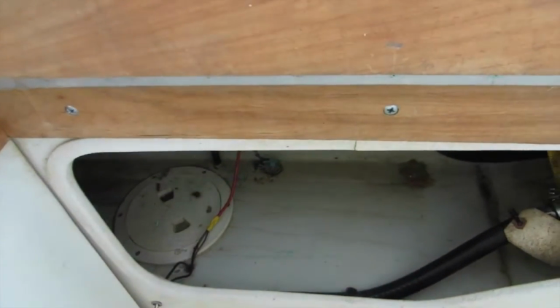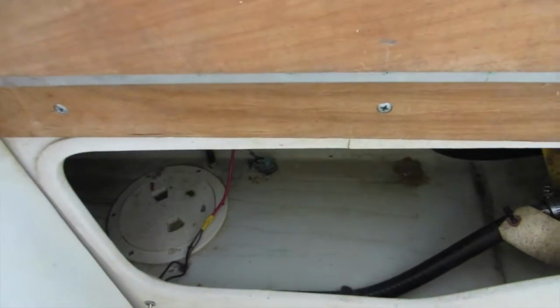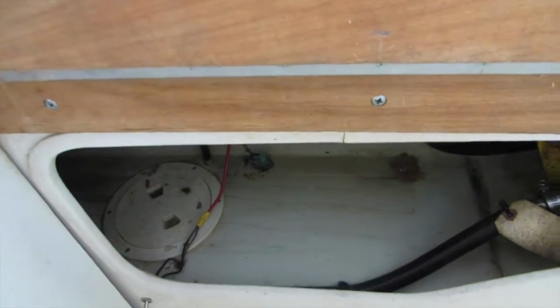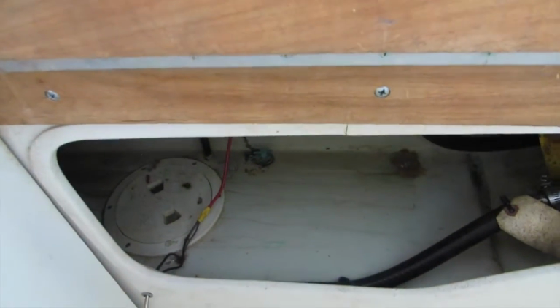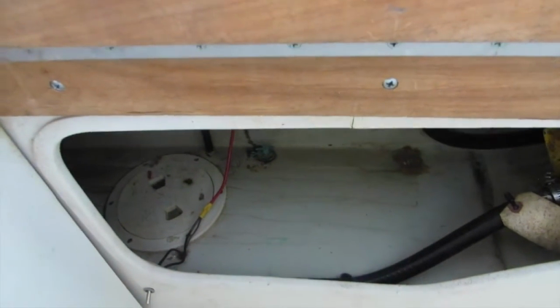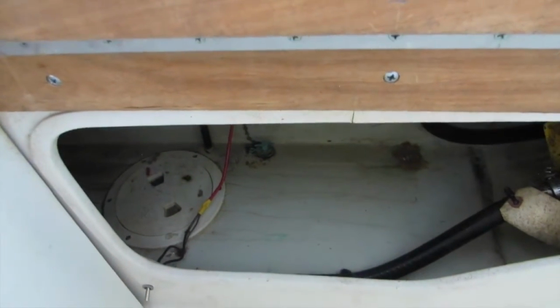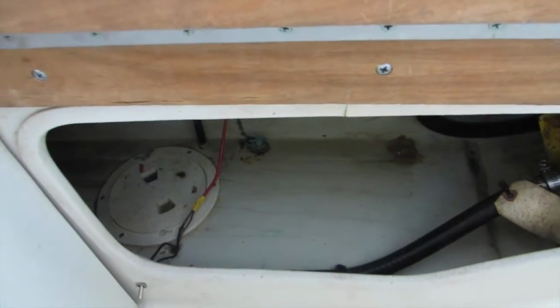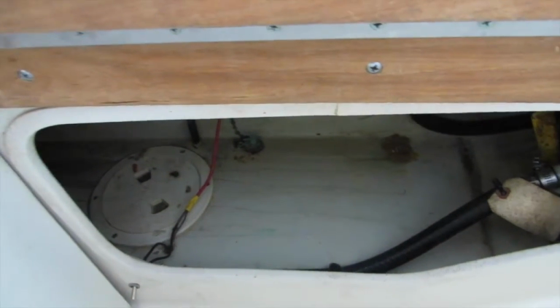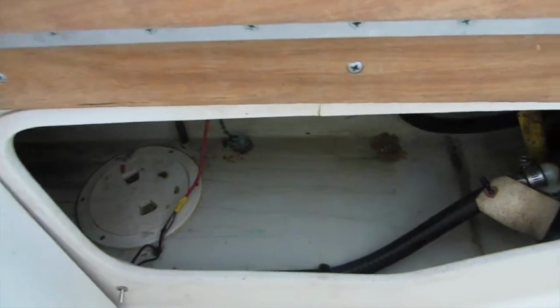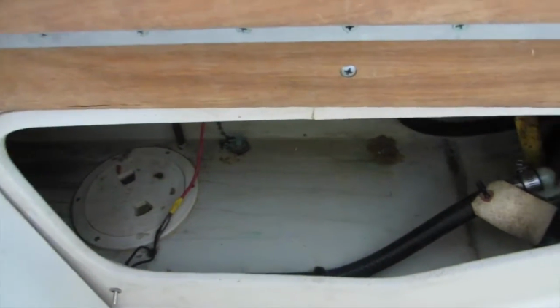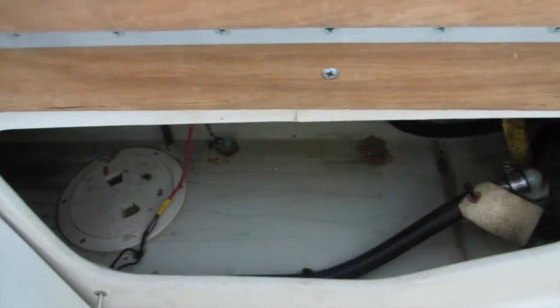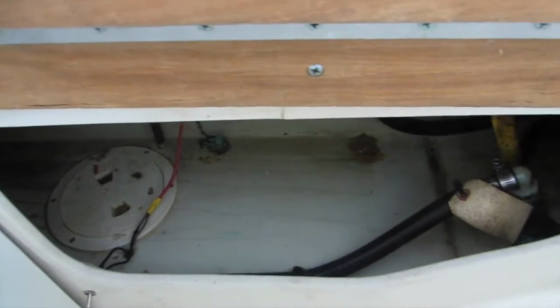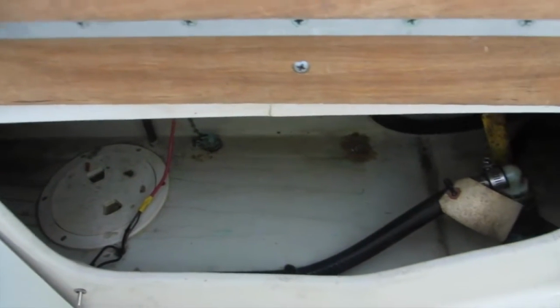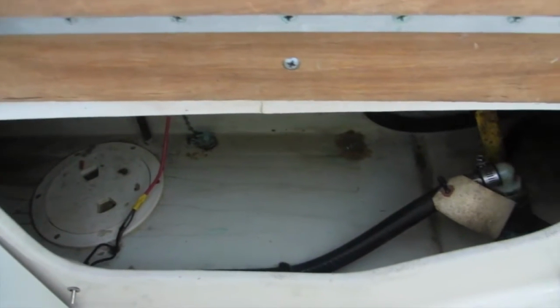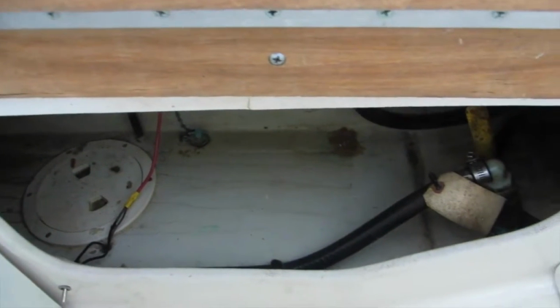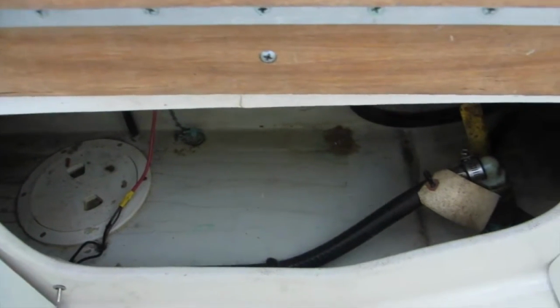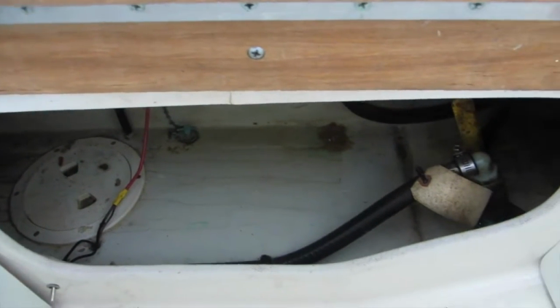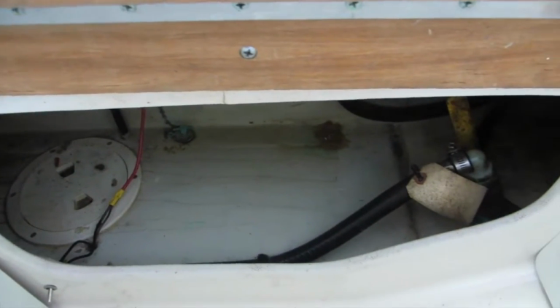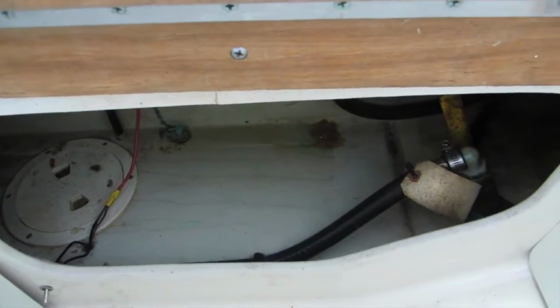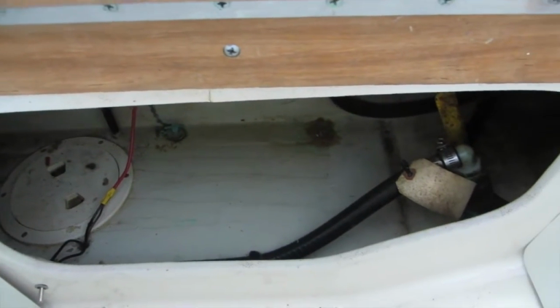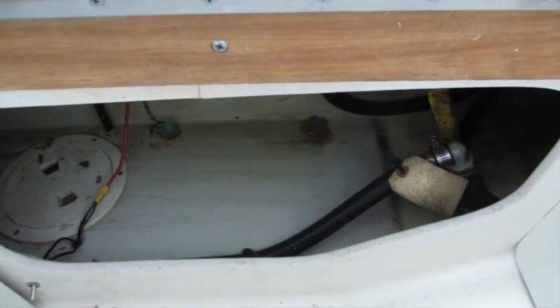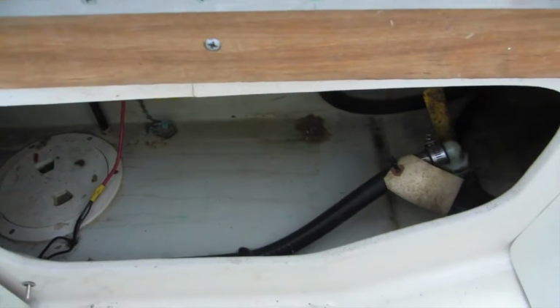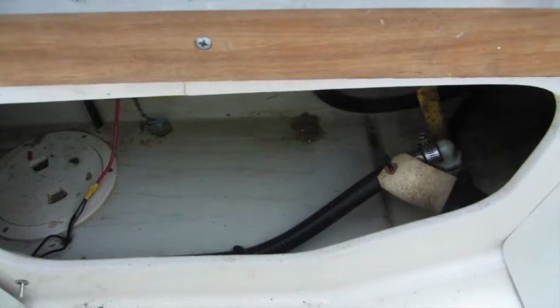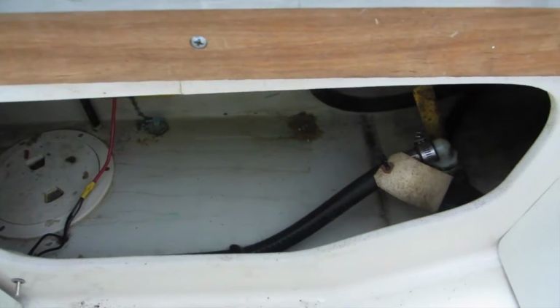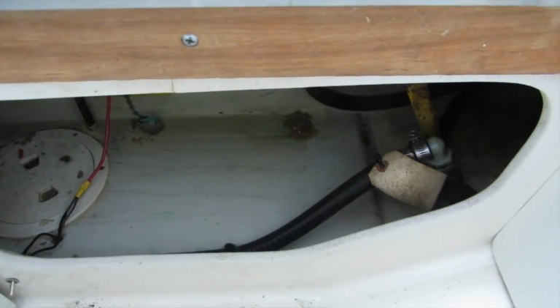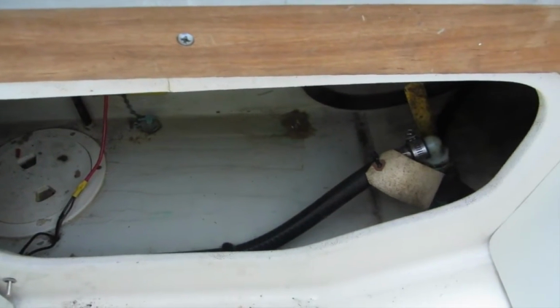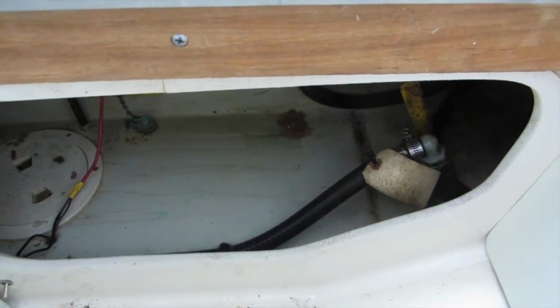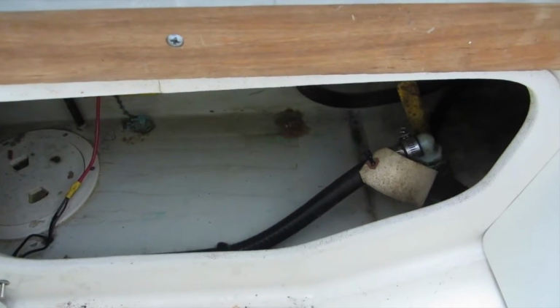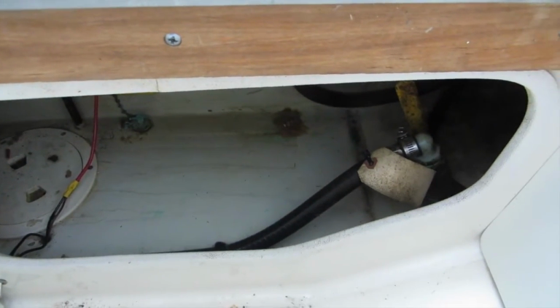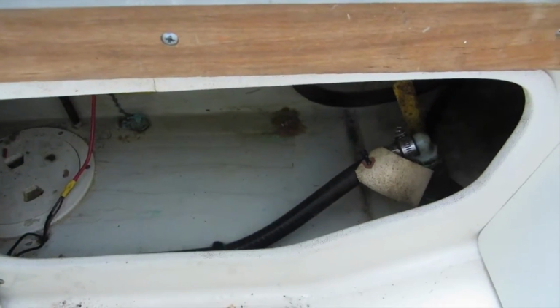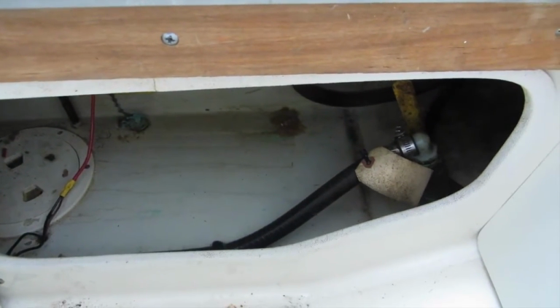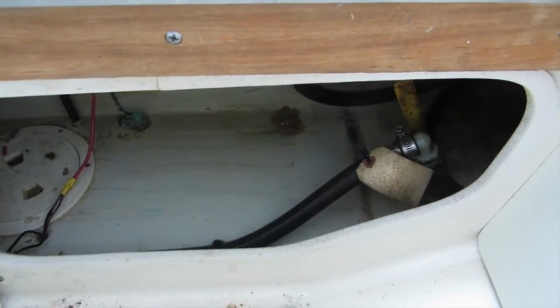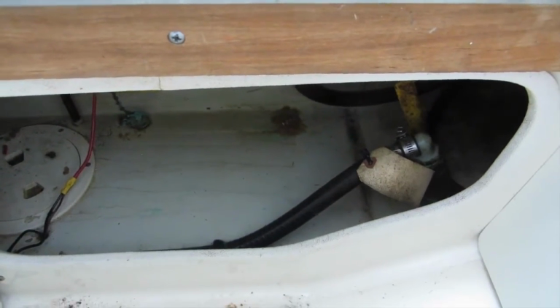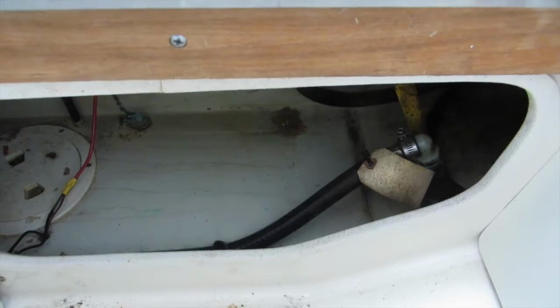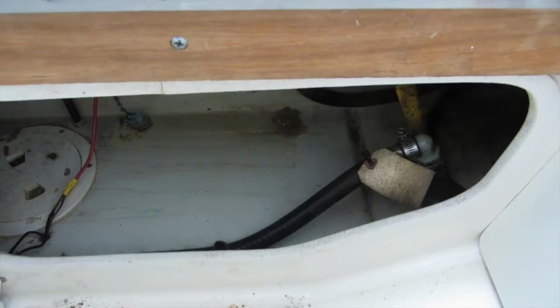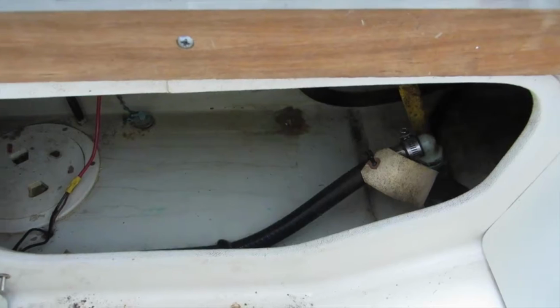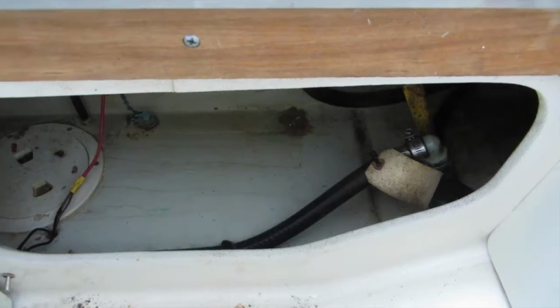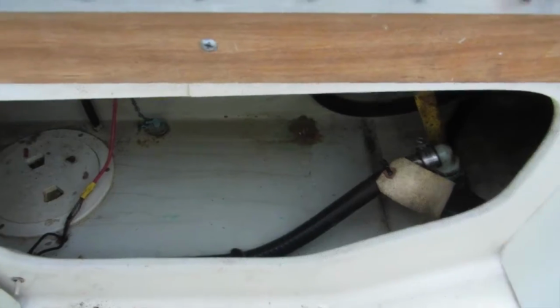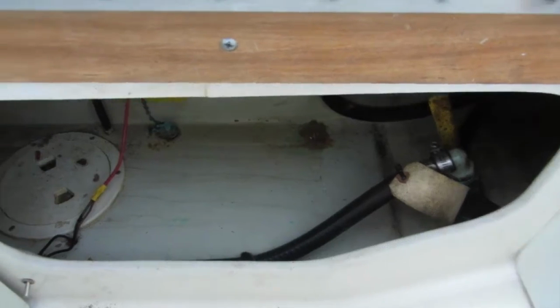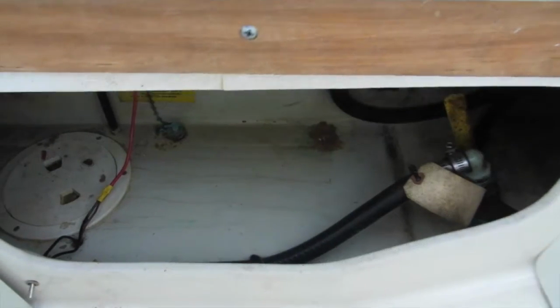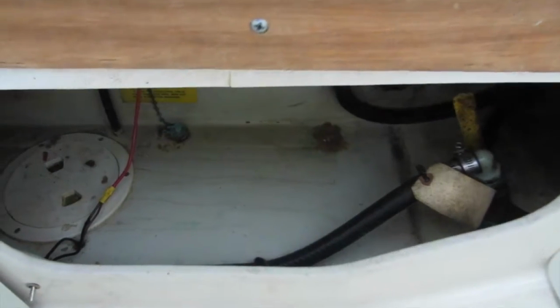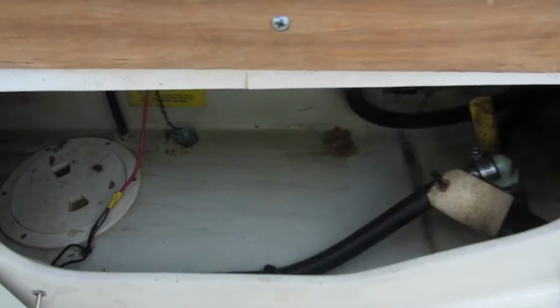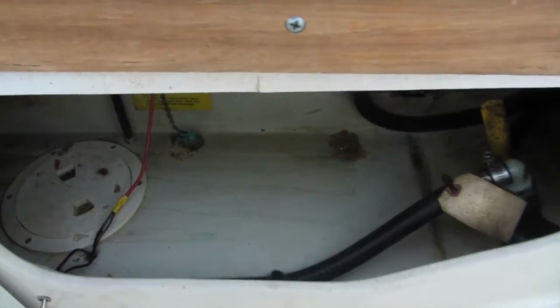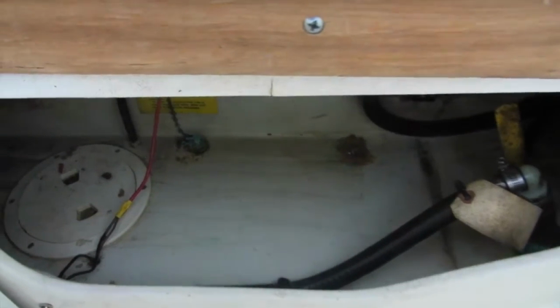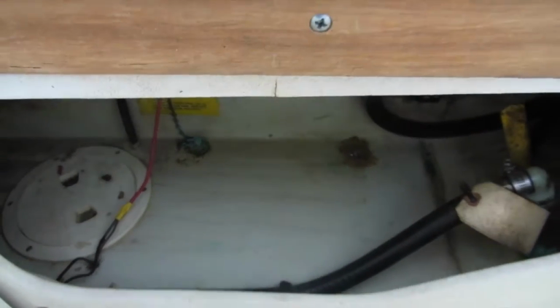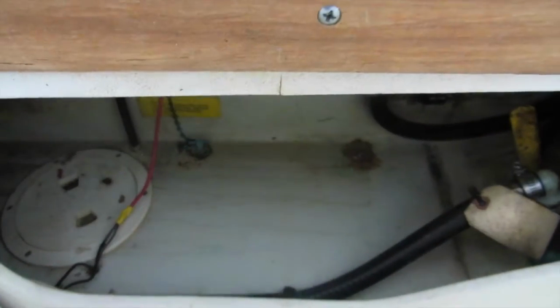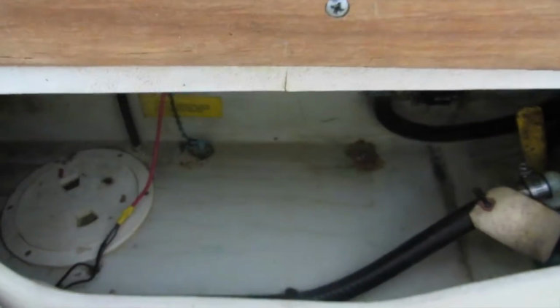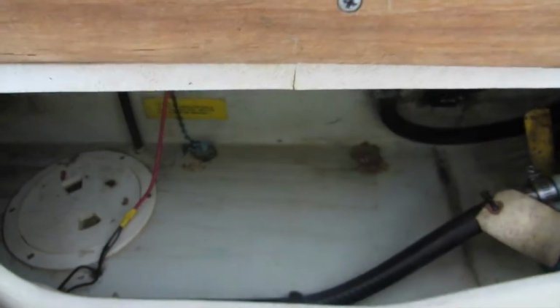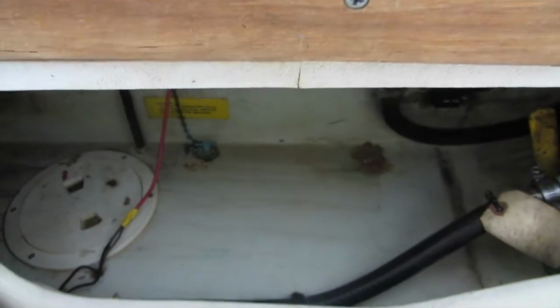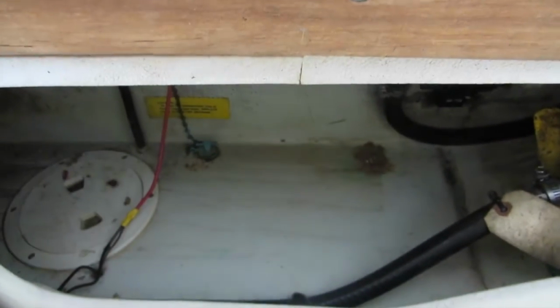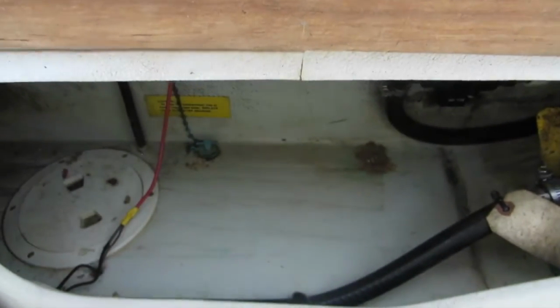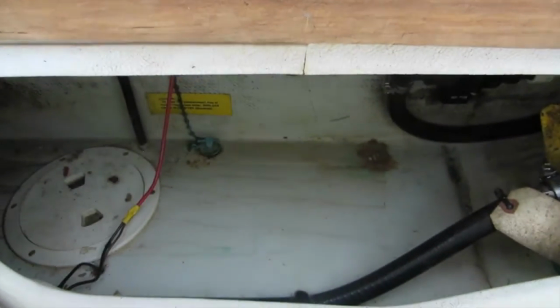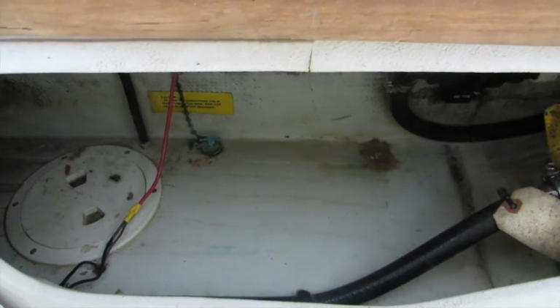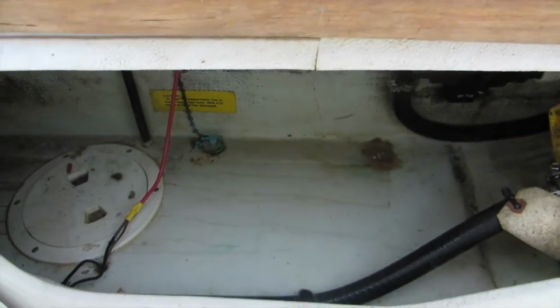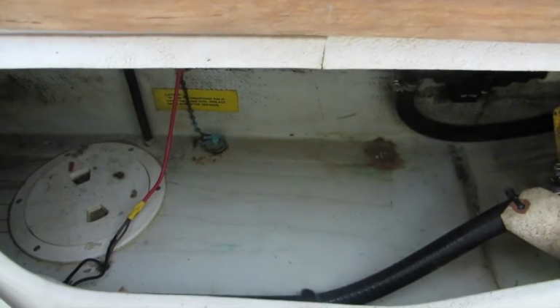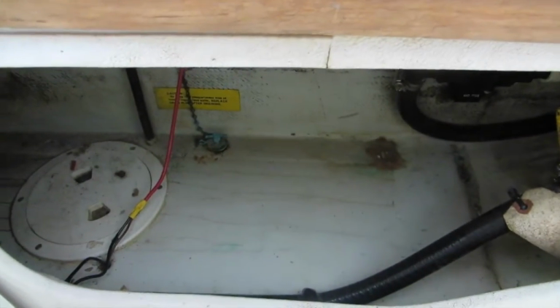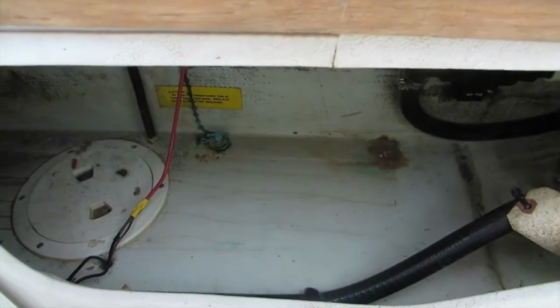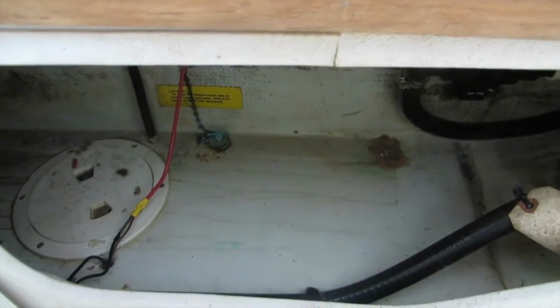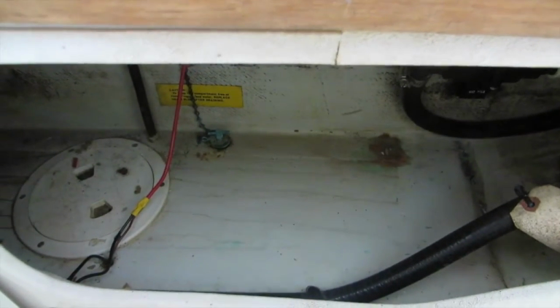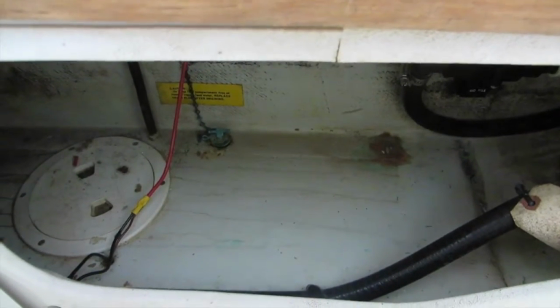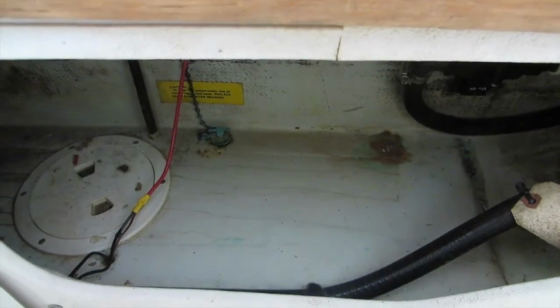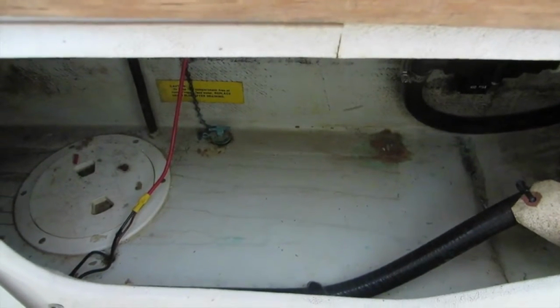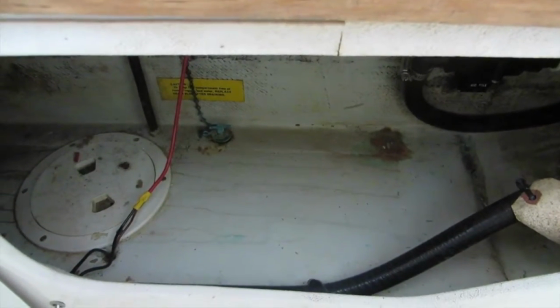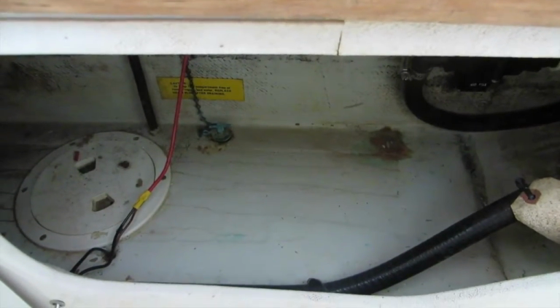There's access to some through-holes and the midship bilge area.